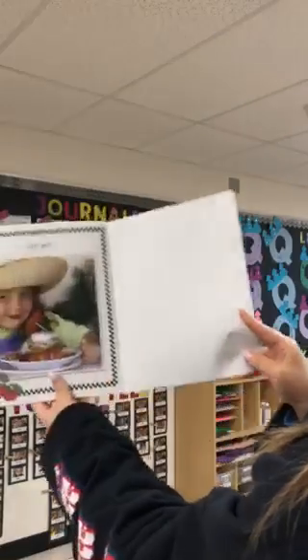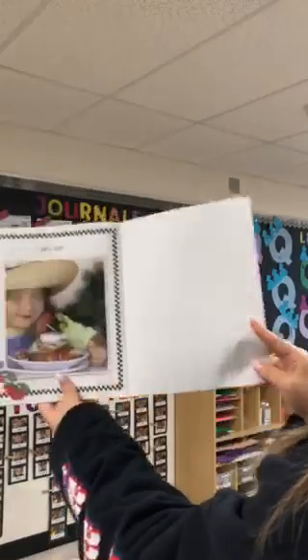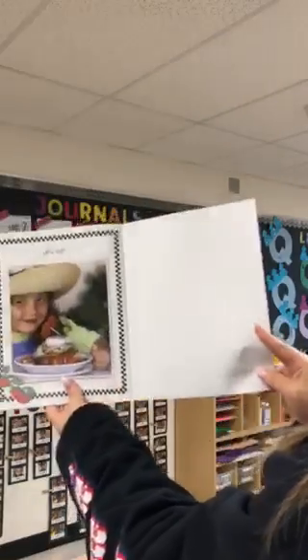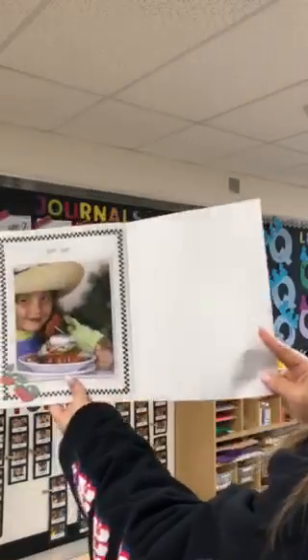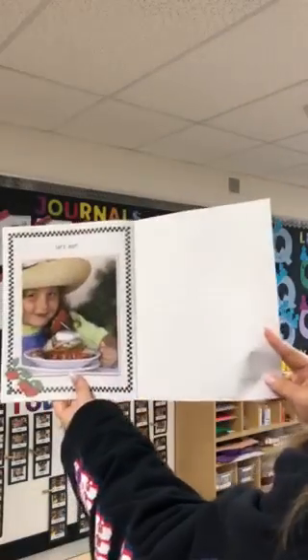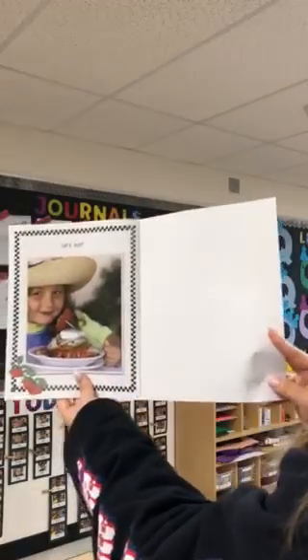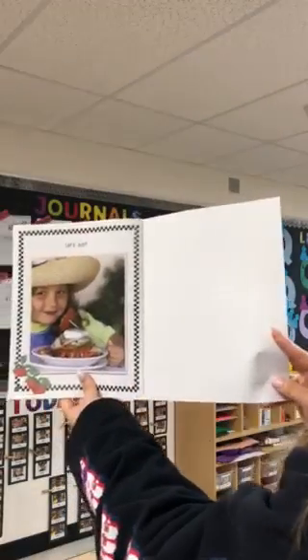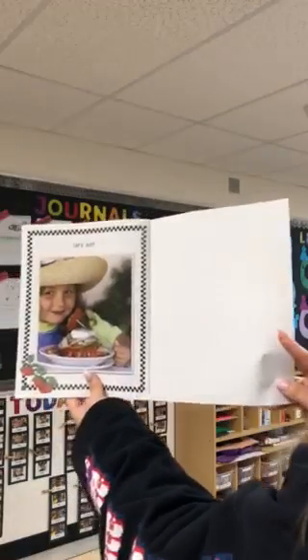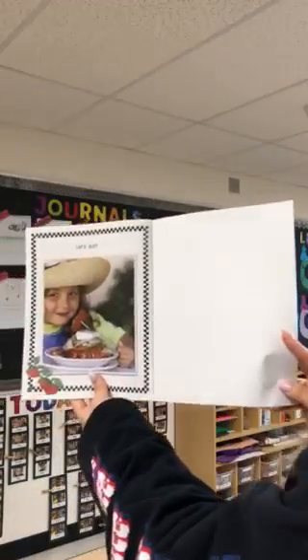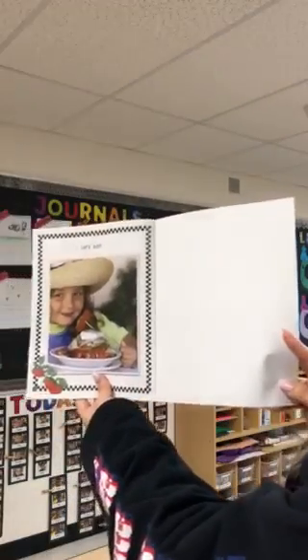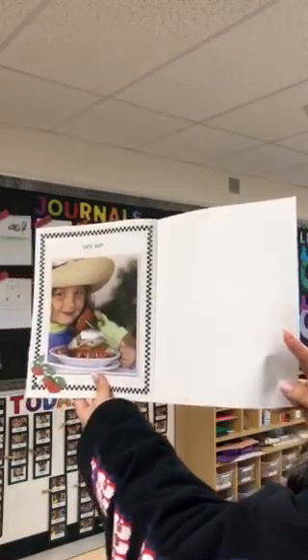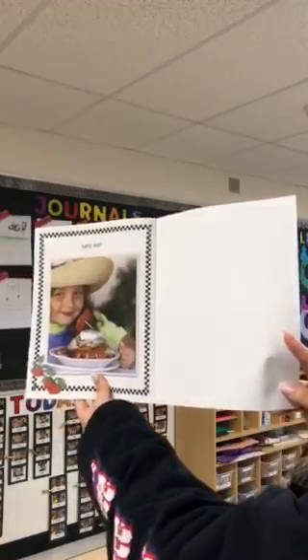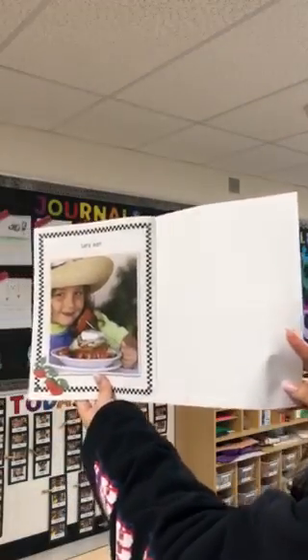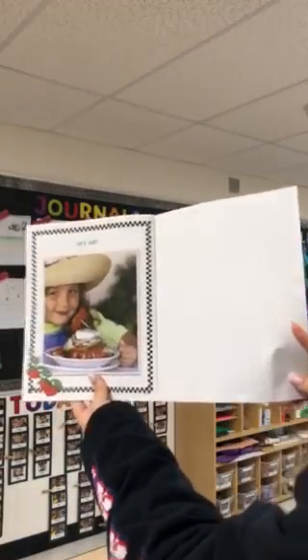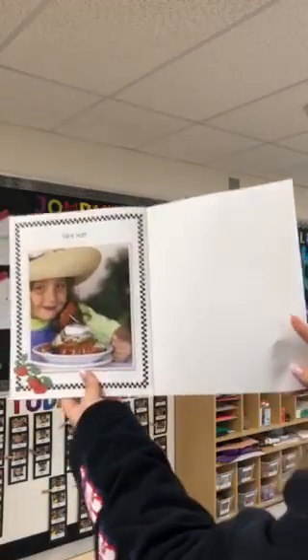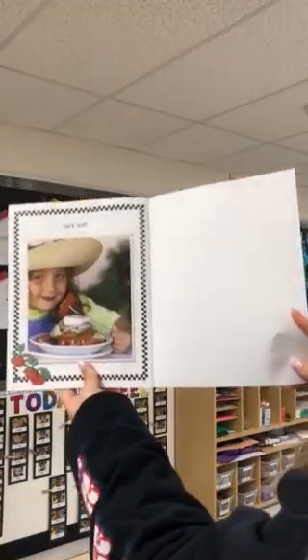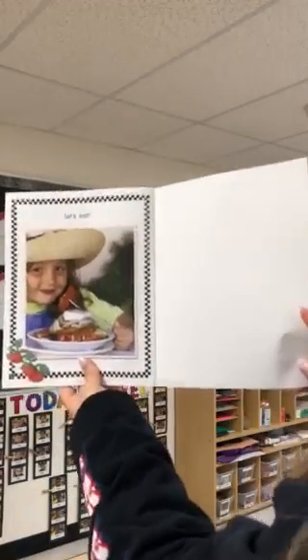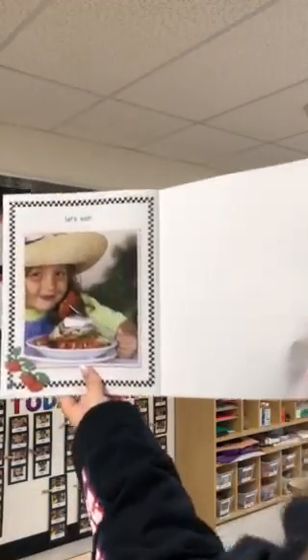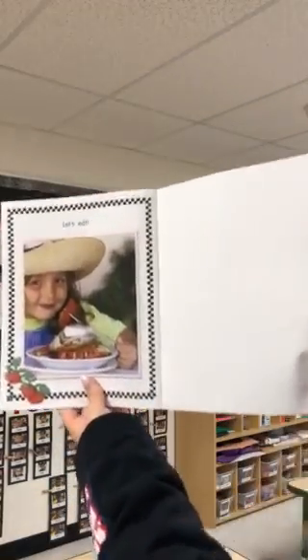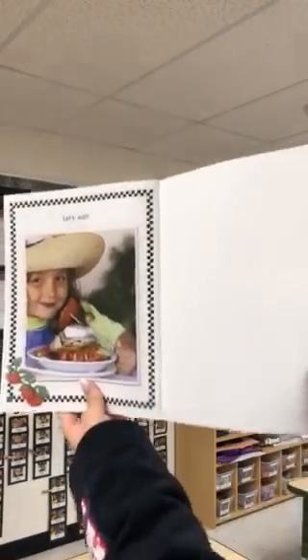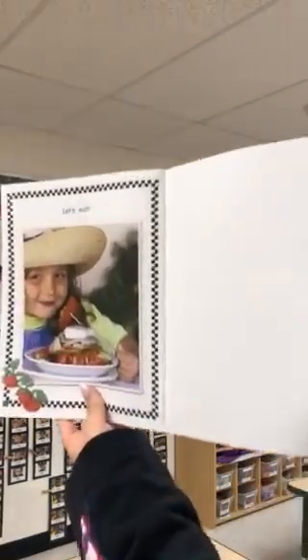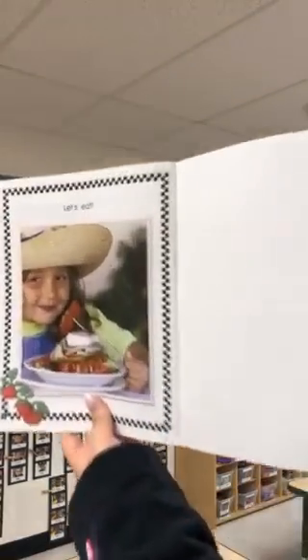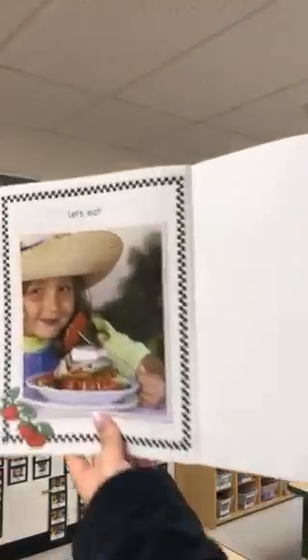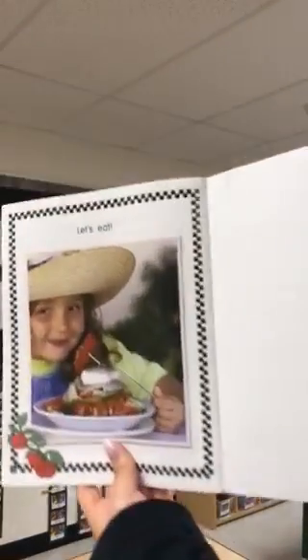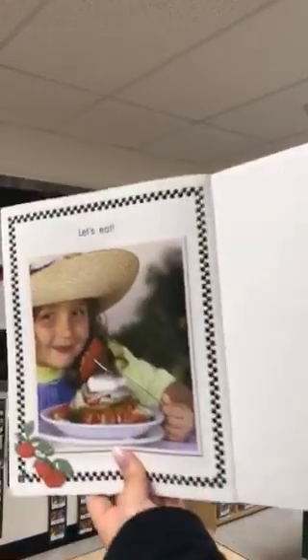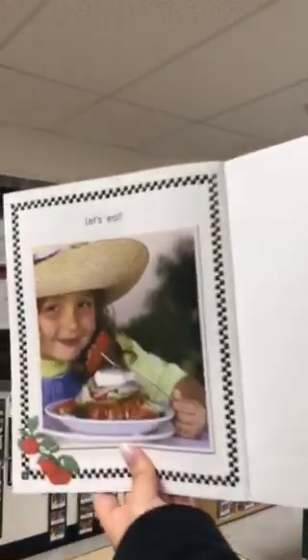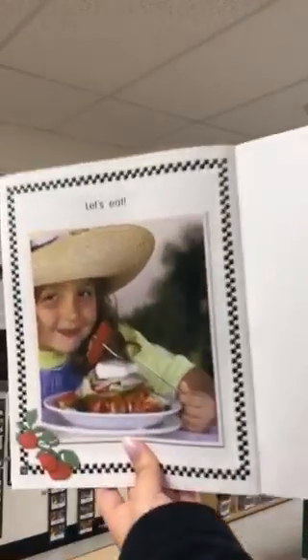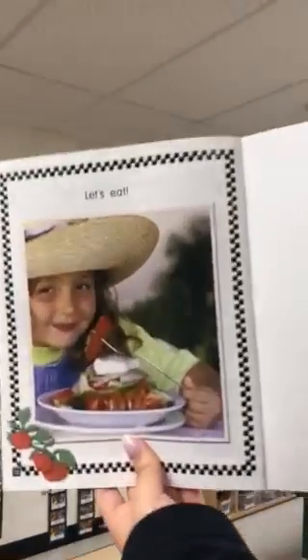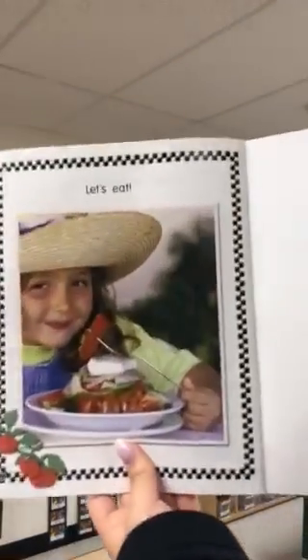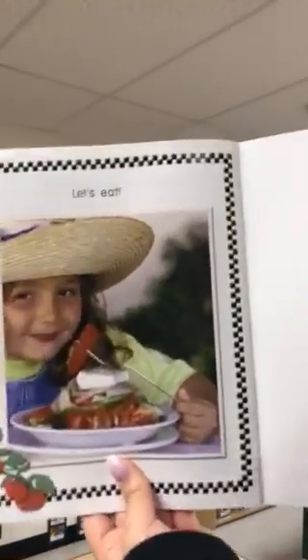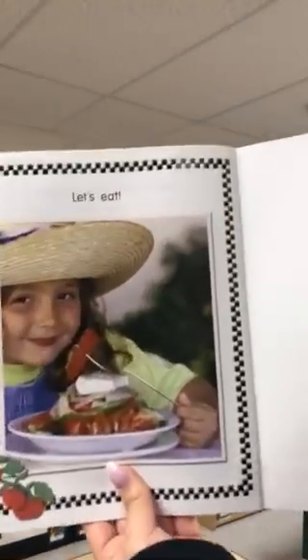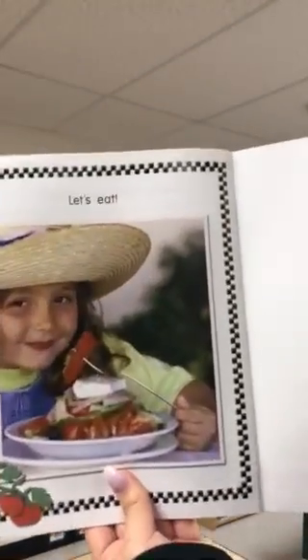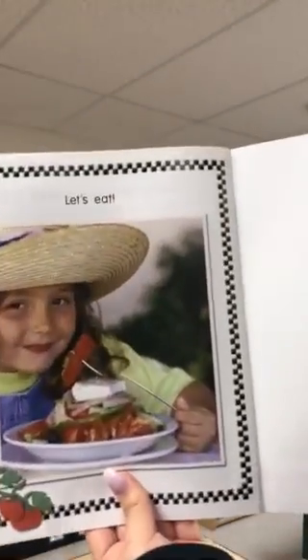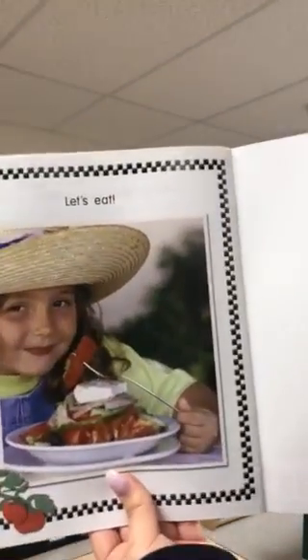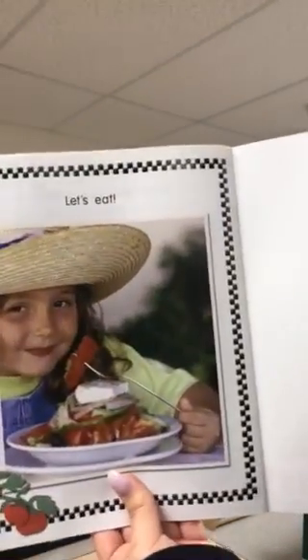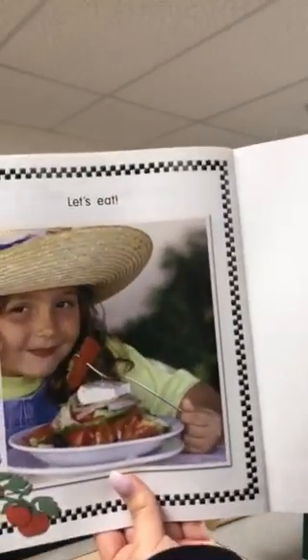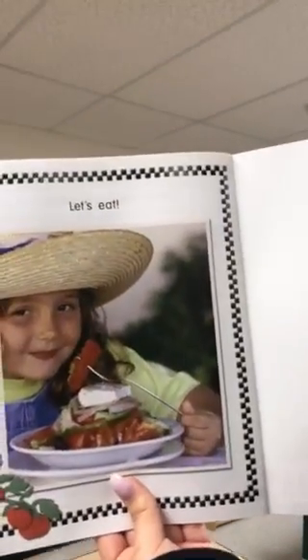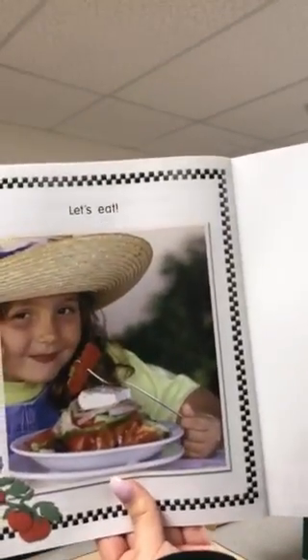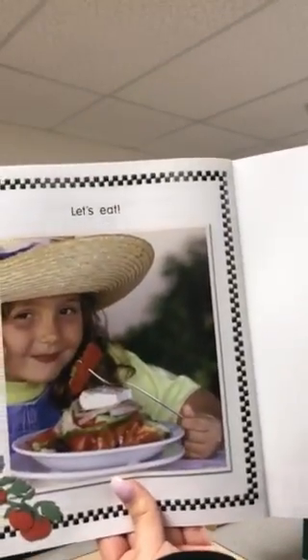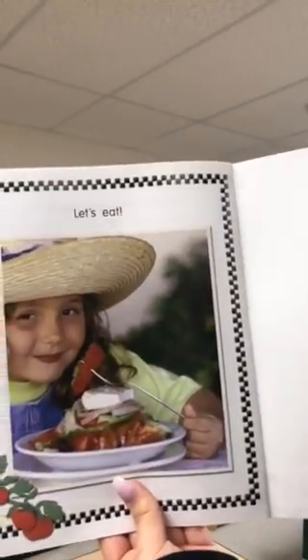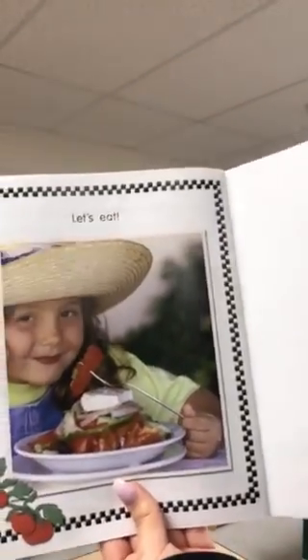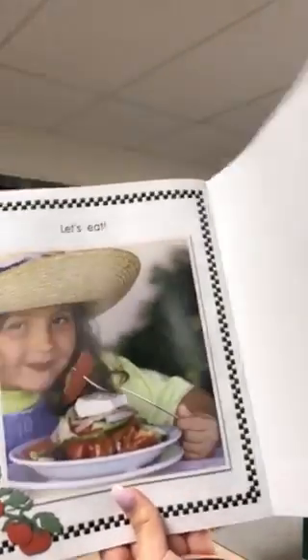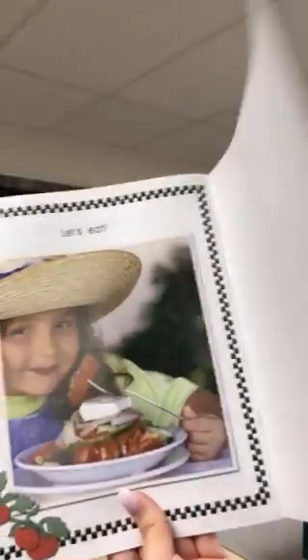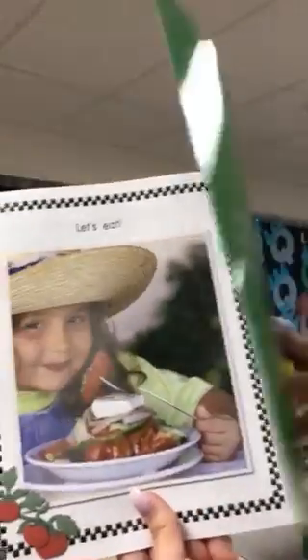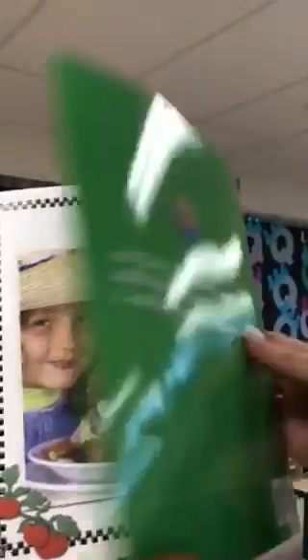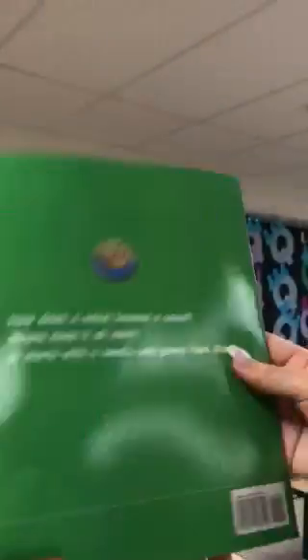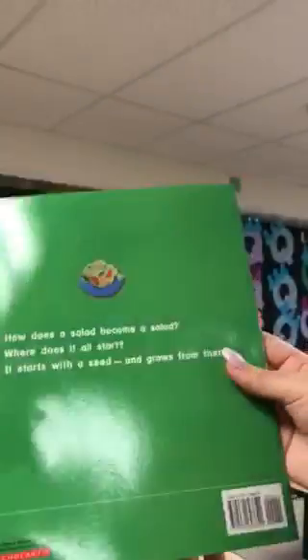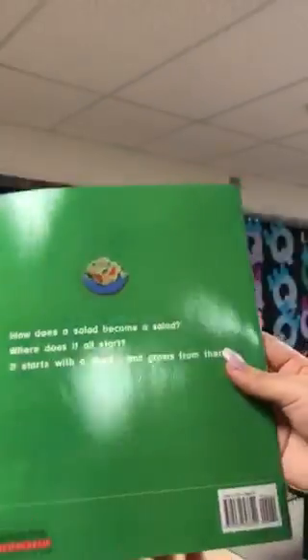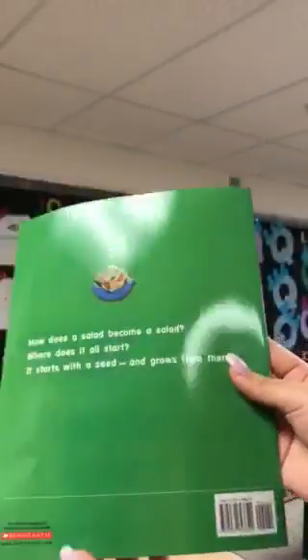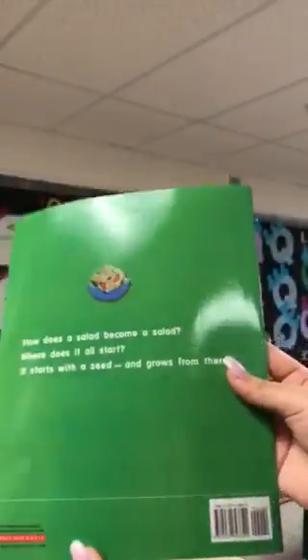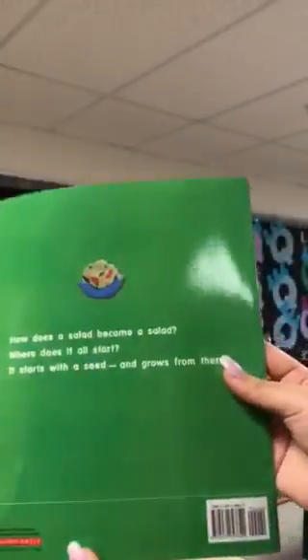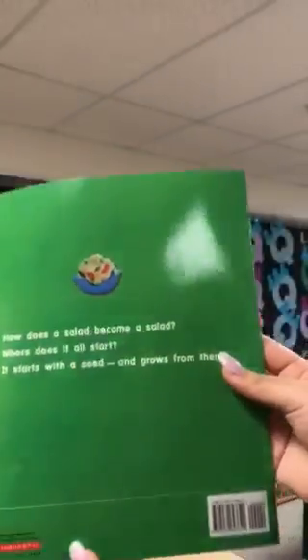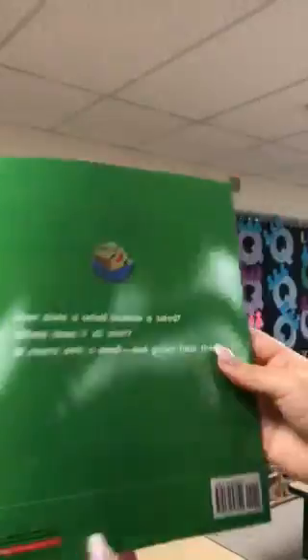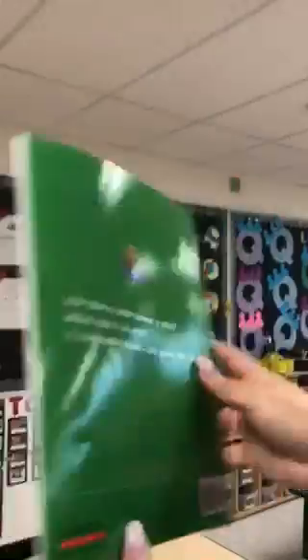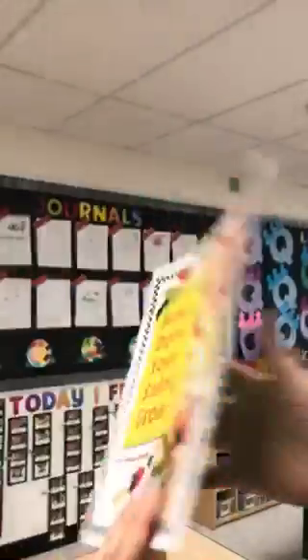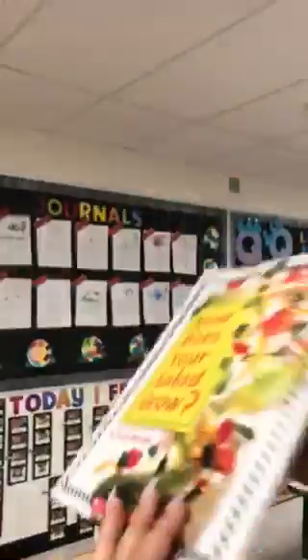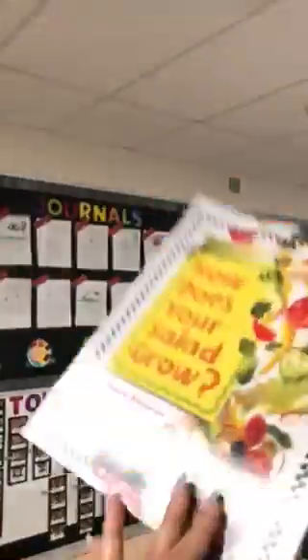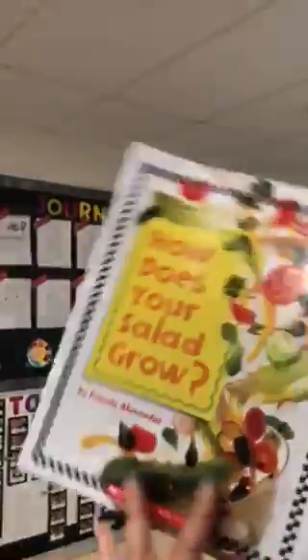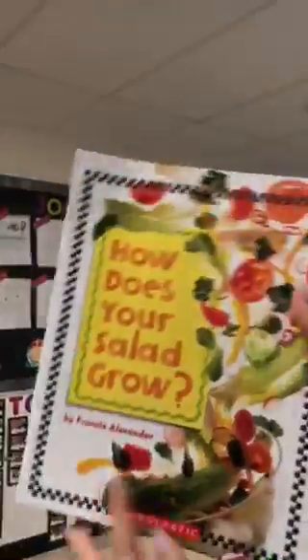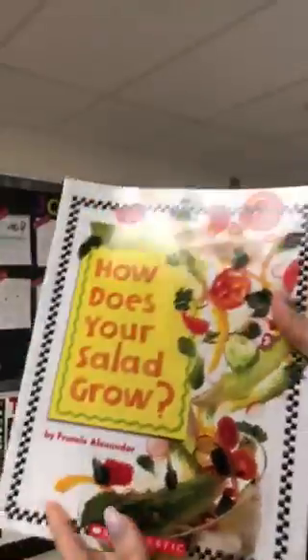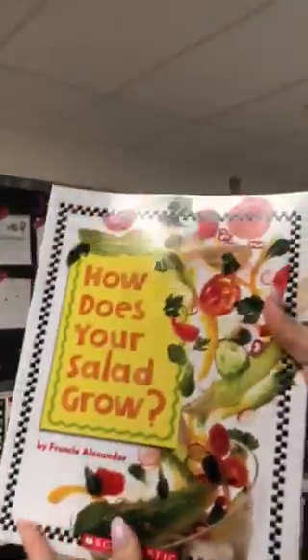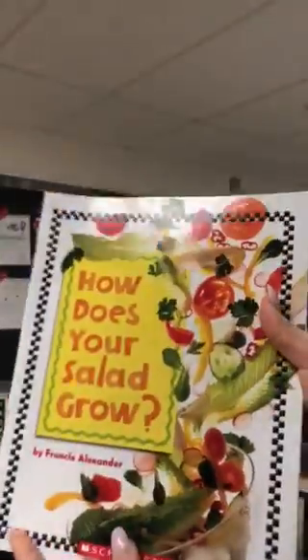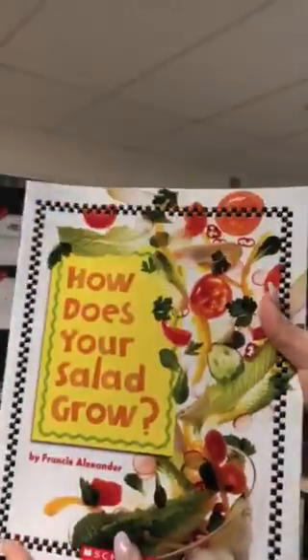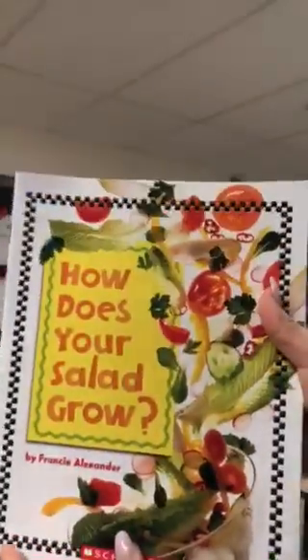Let's eat. Yum. Yummy. All right, the end.